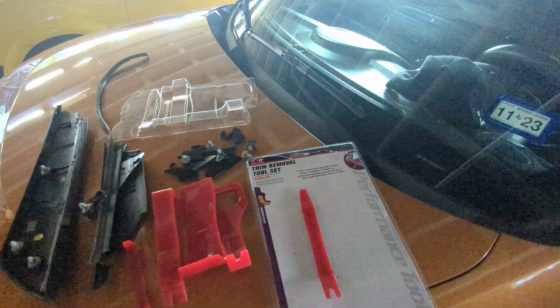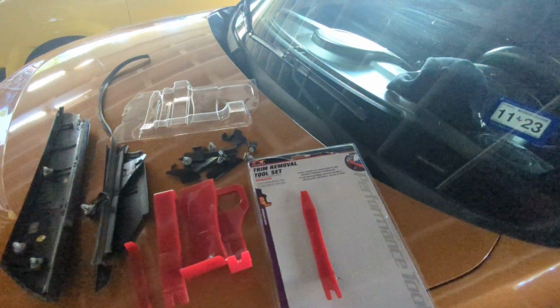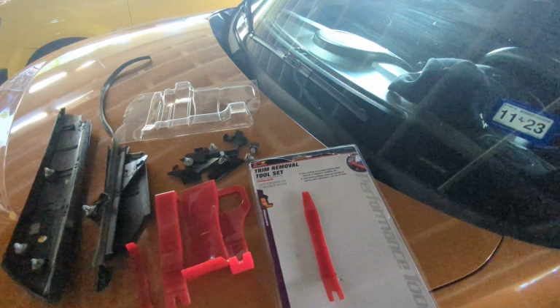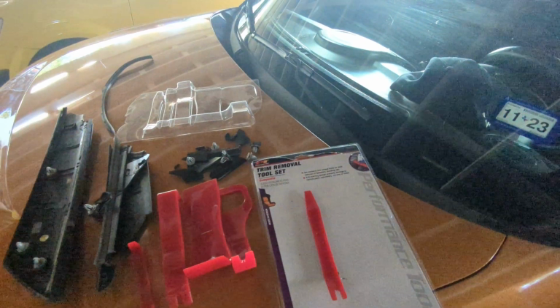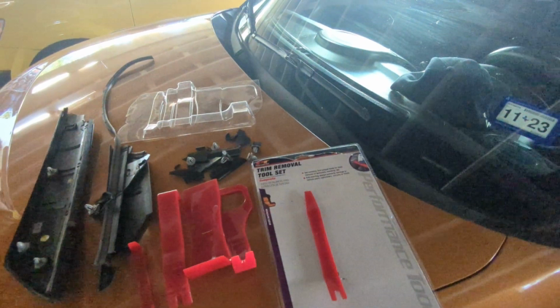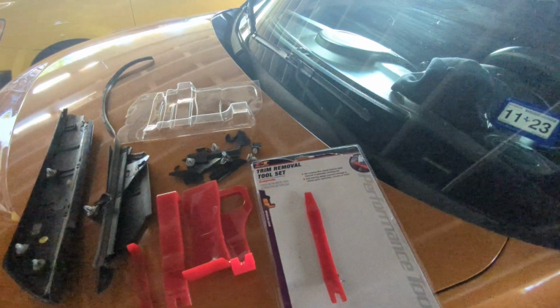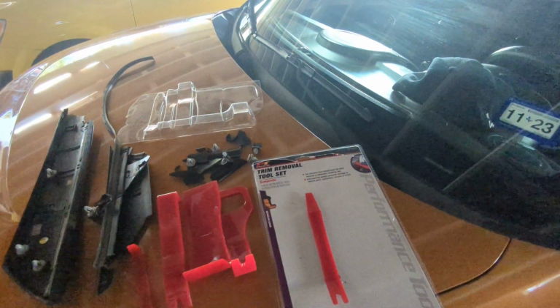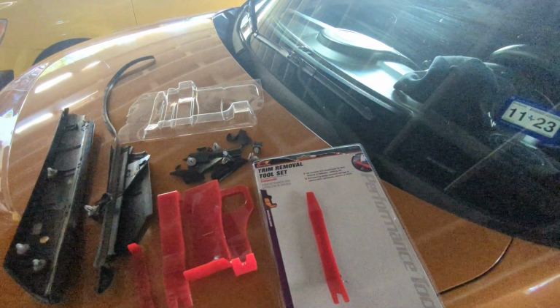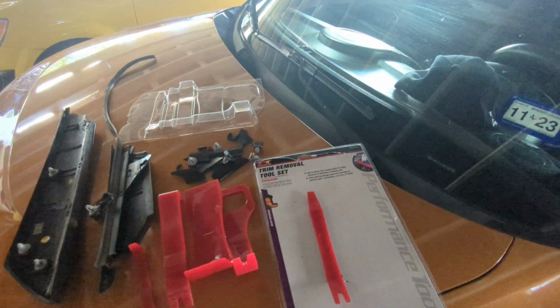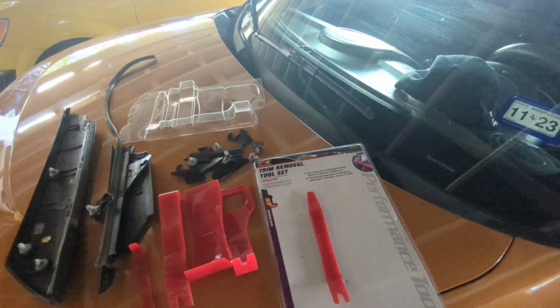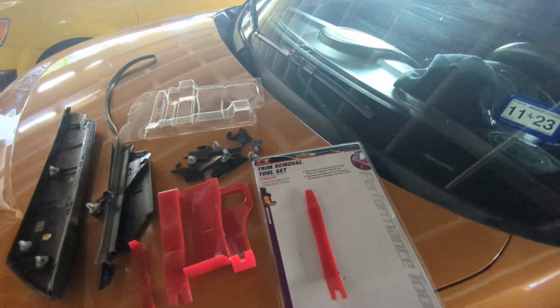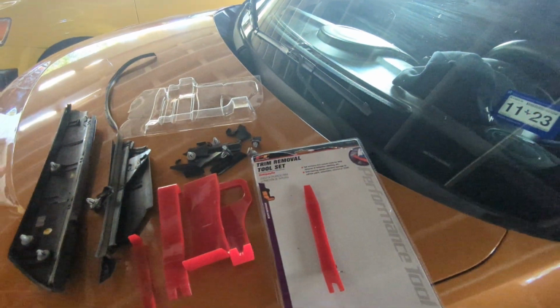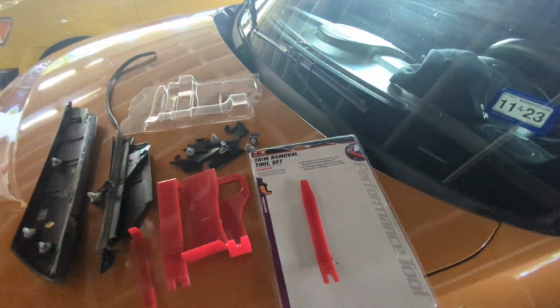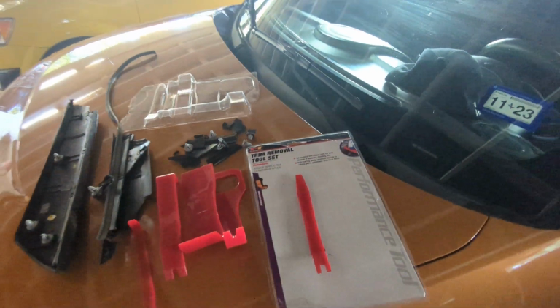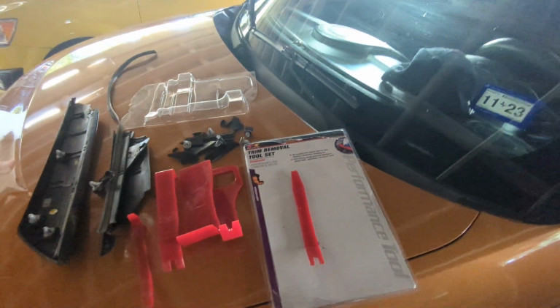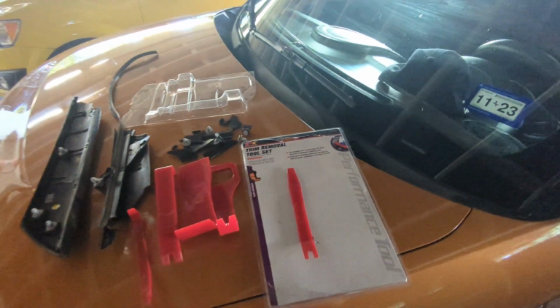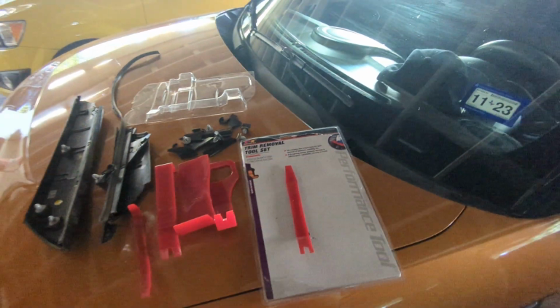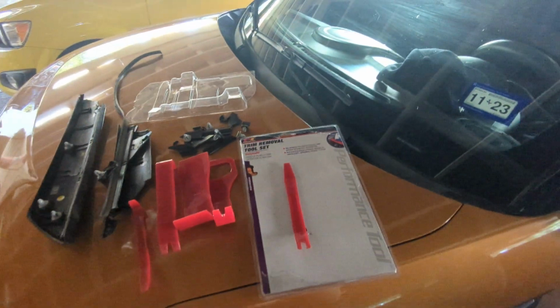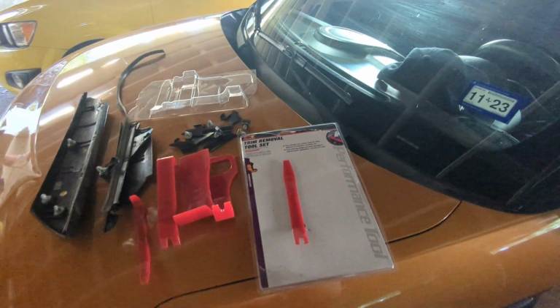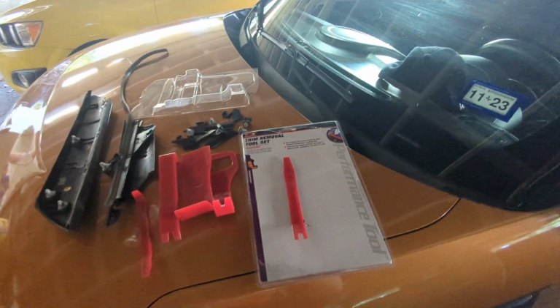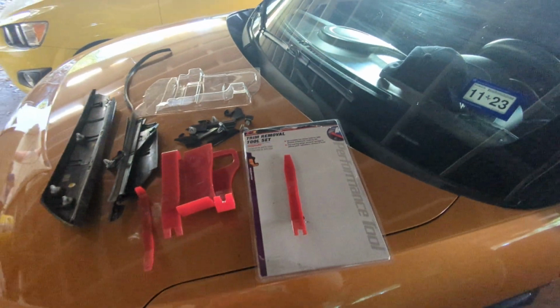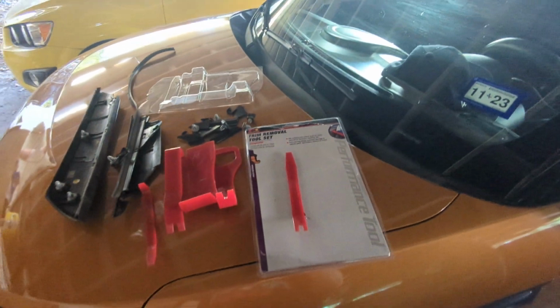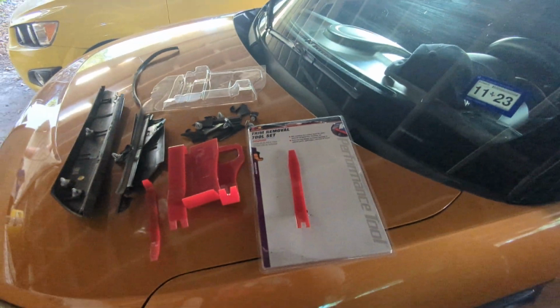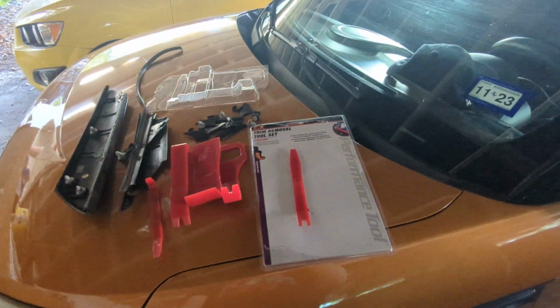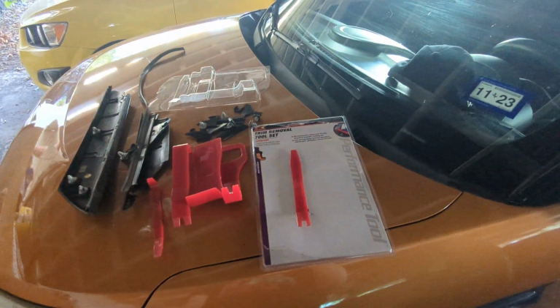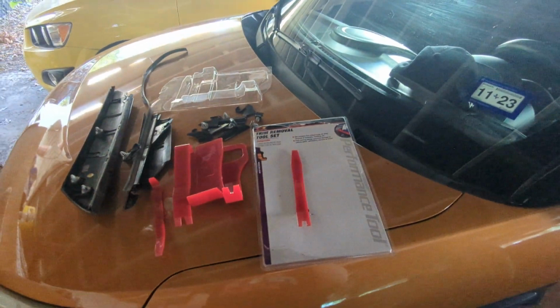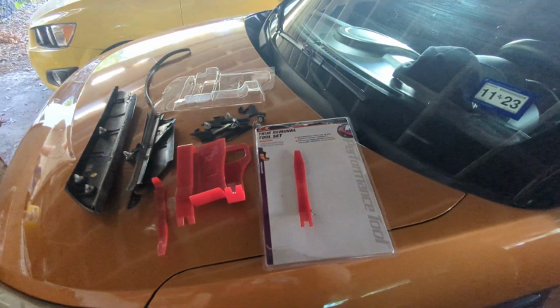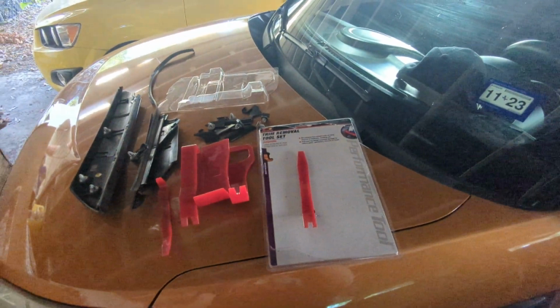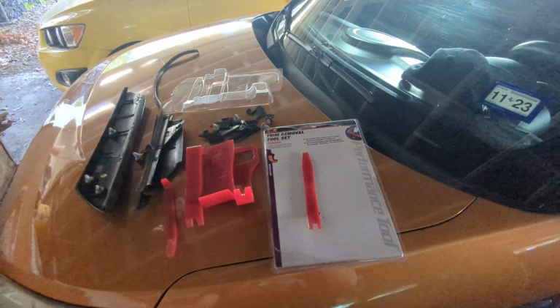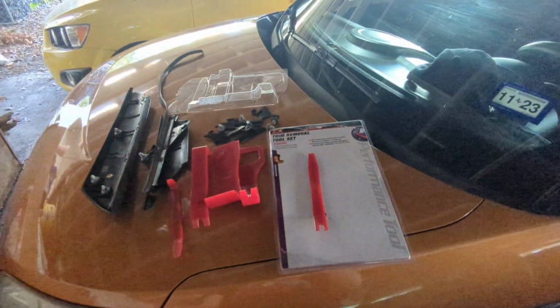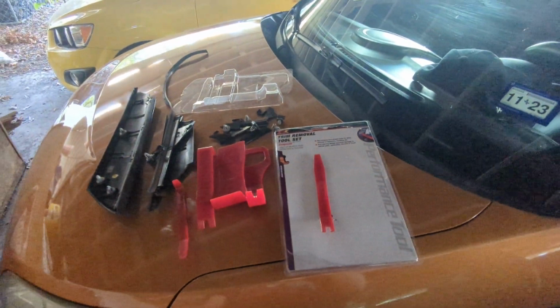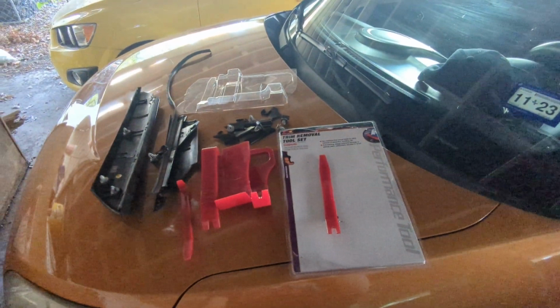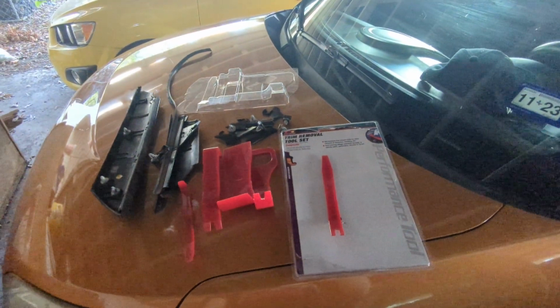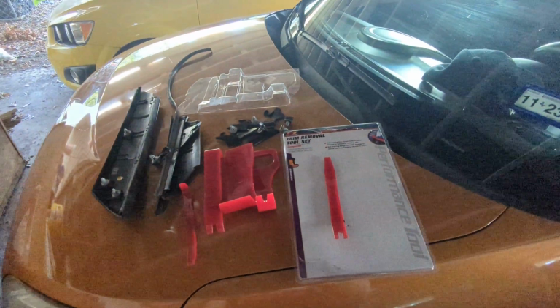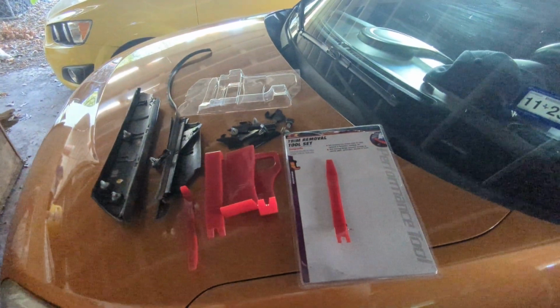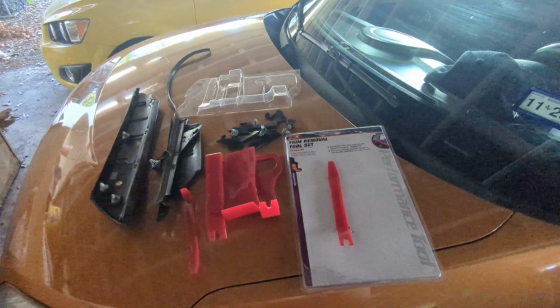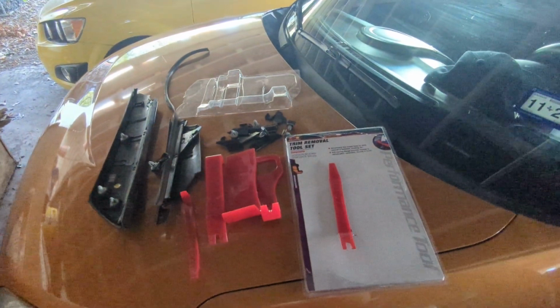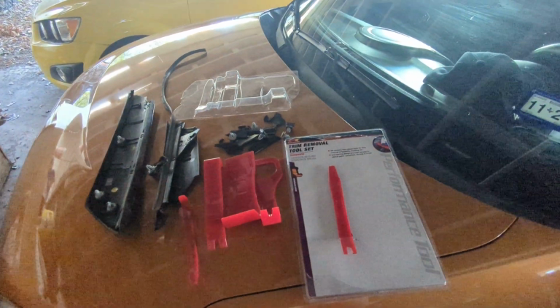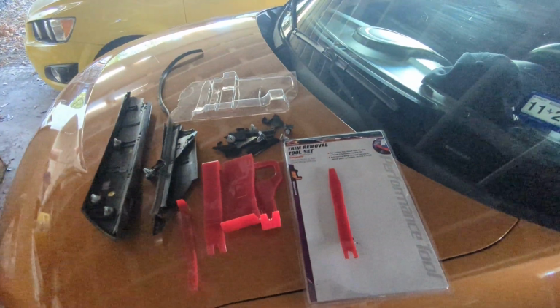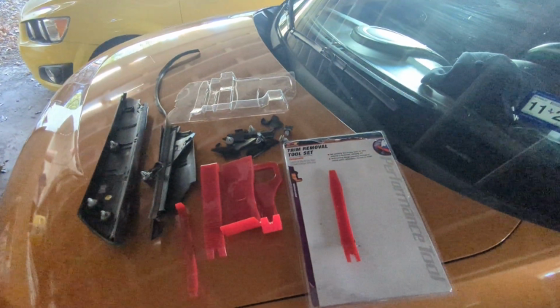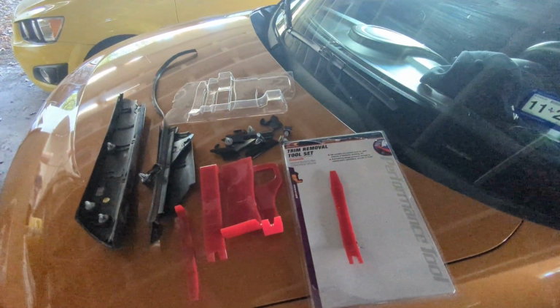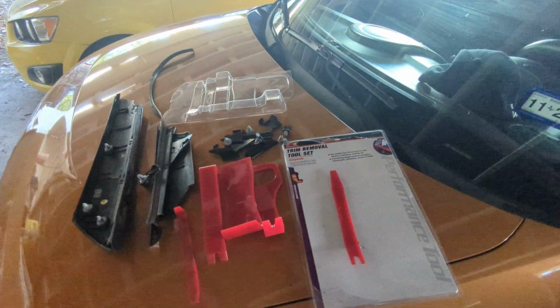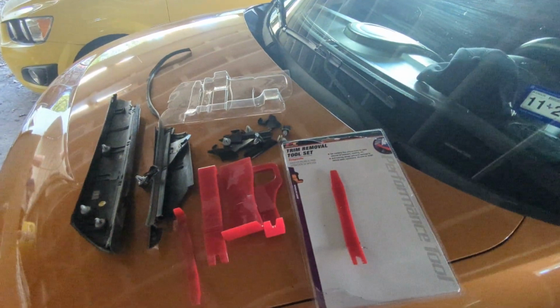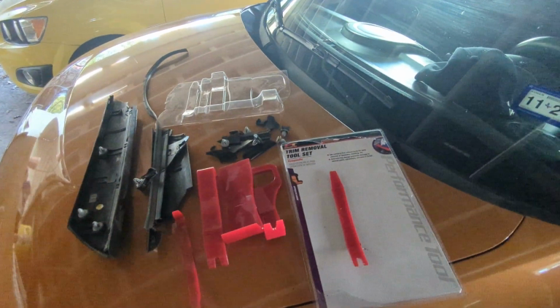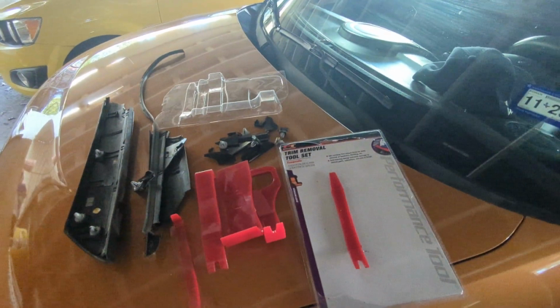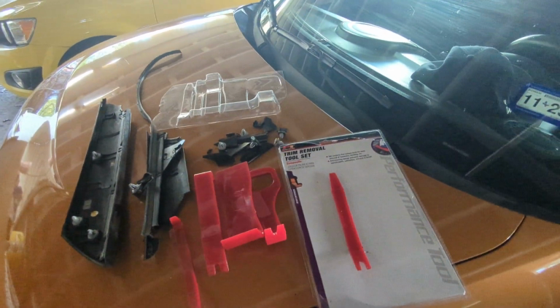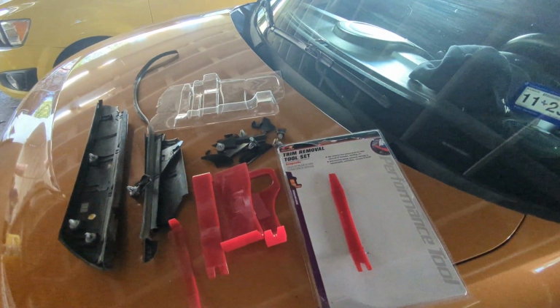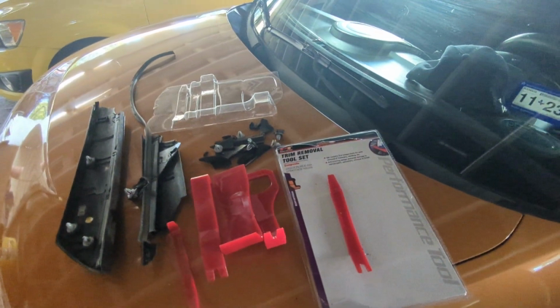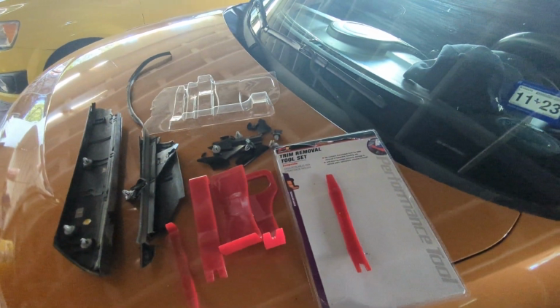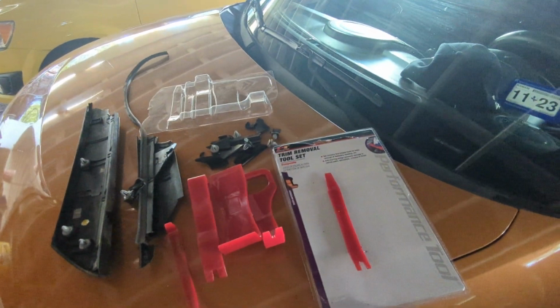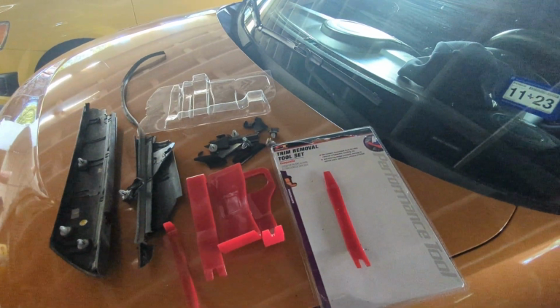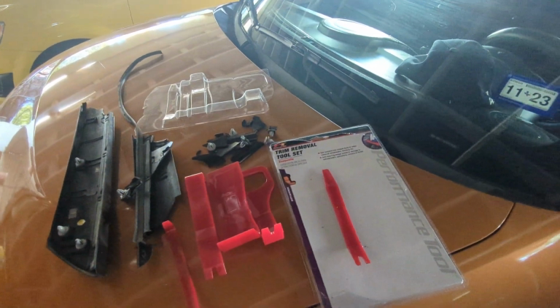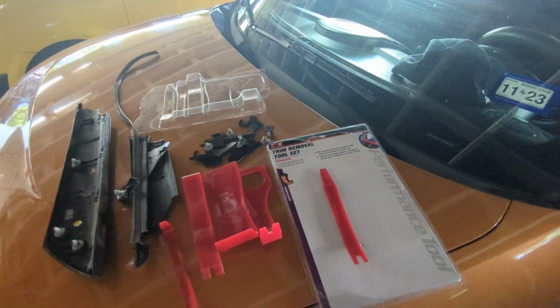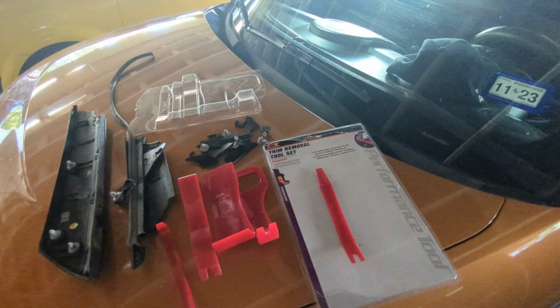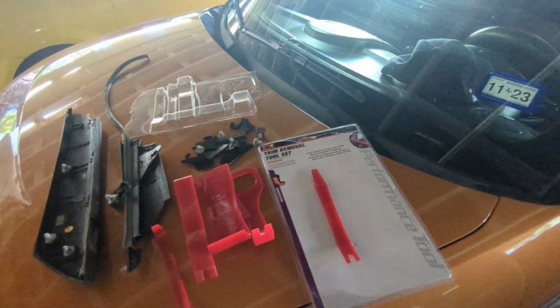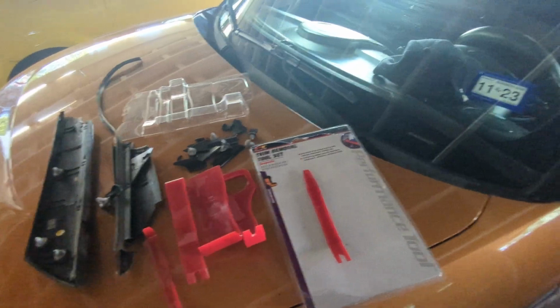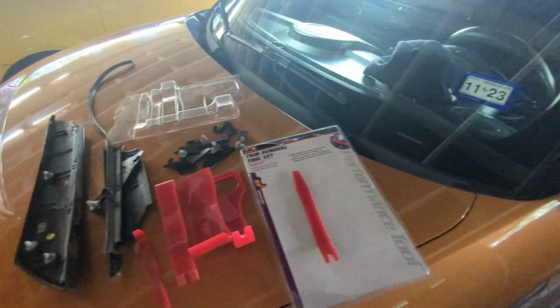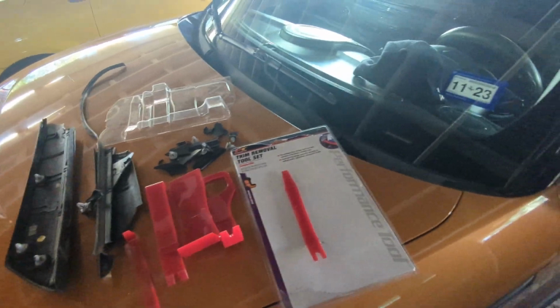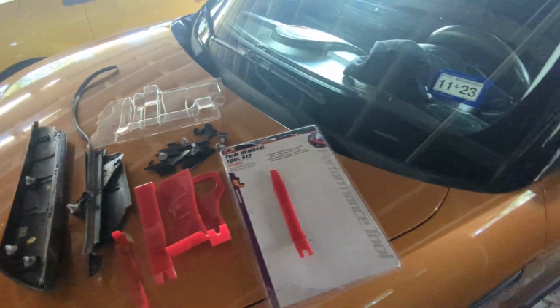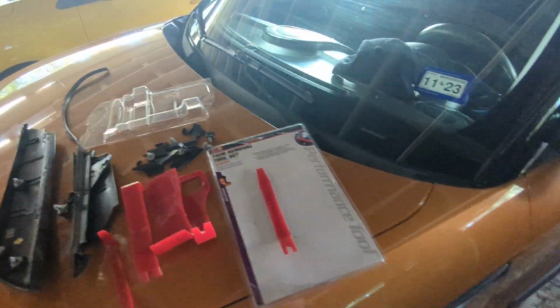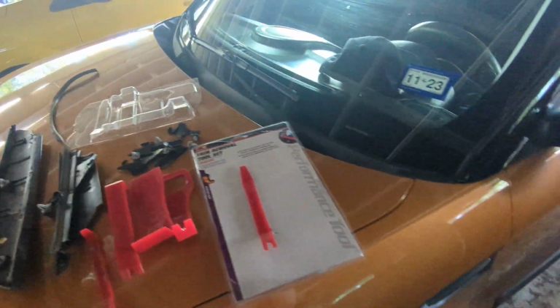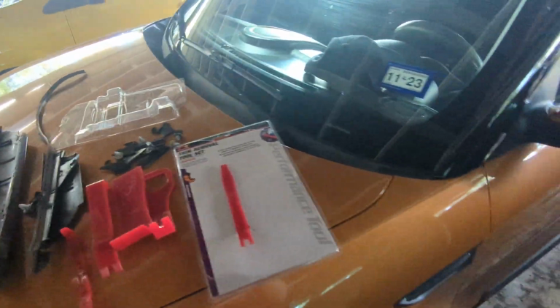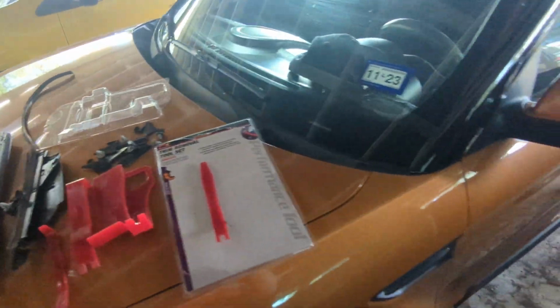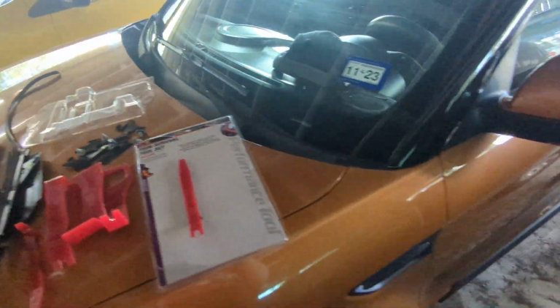What's up guys? I got a 2011 Kia Soul here and we're going to show you how to replace the trim A-pillar piece that goes on the outside of the vehicle.